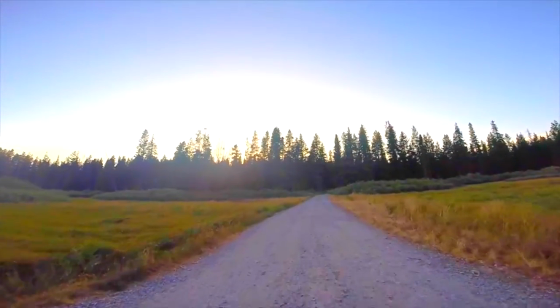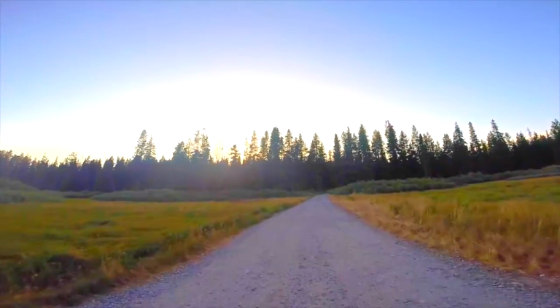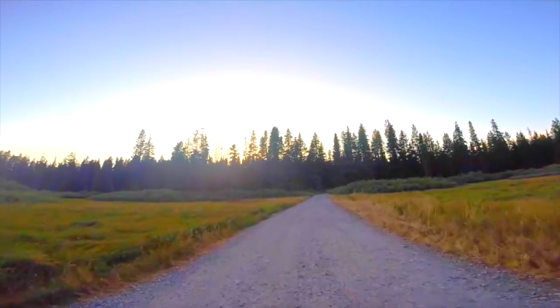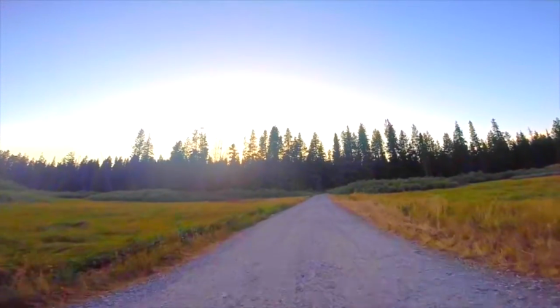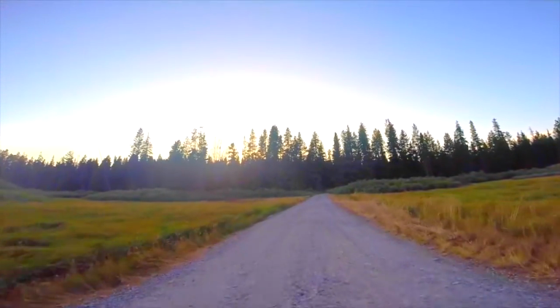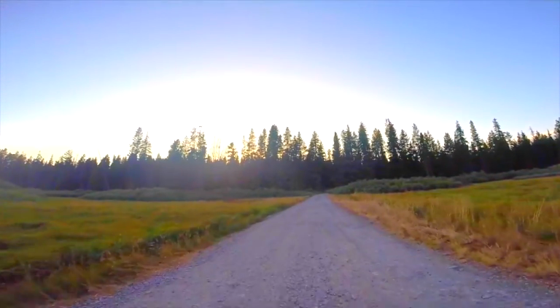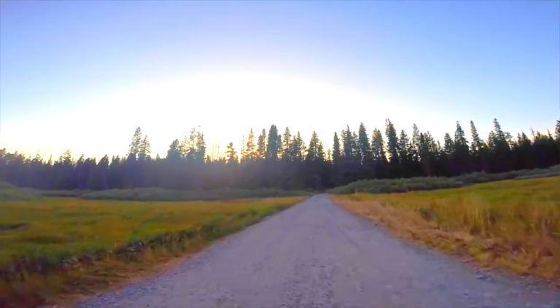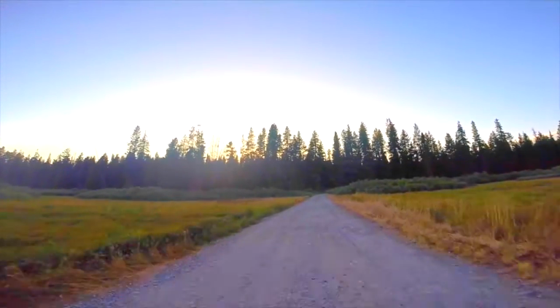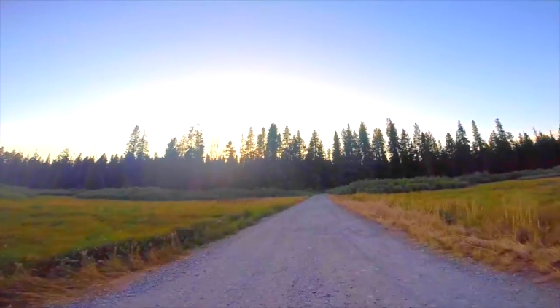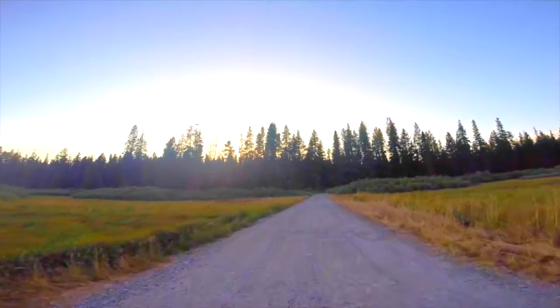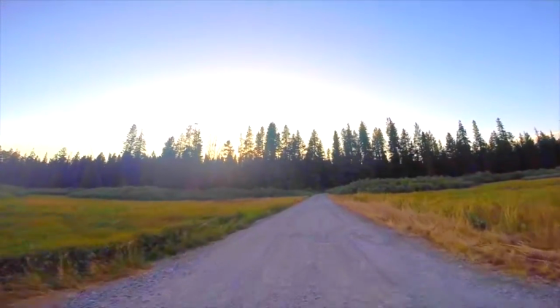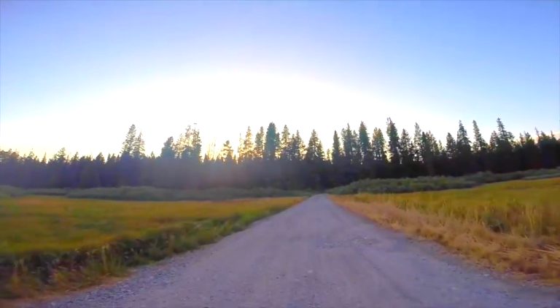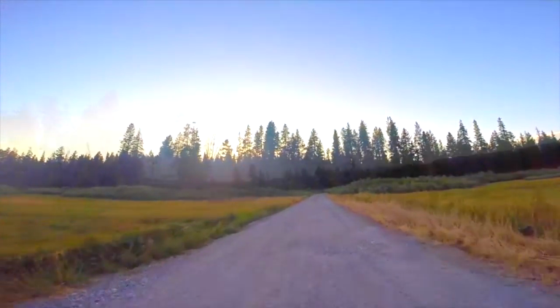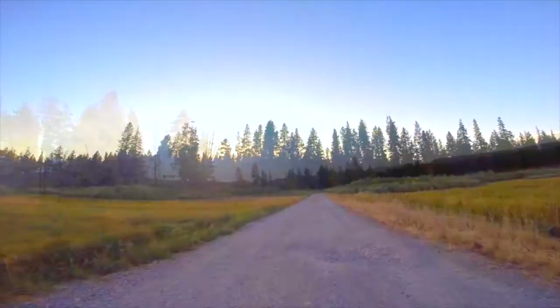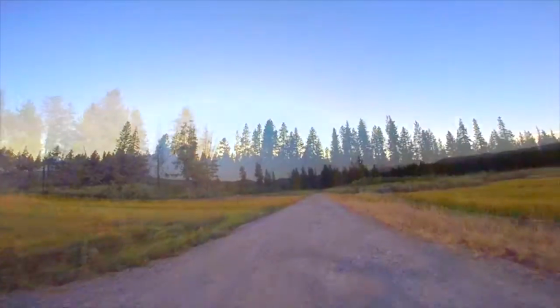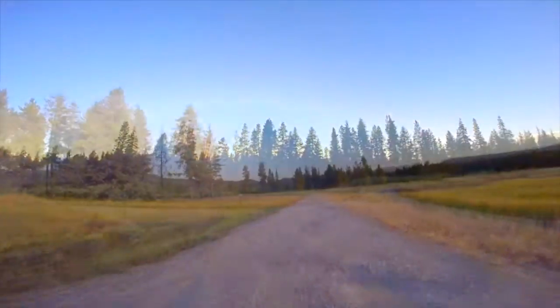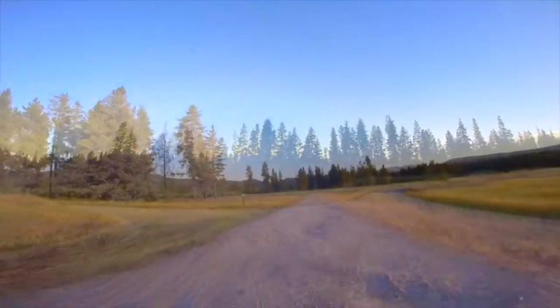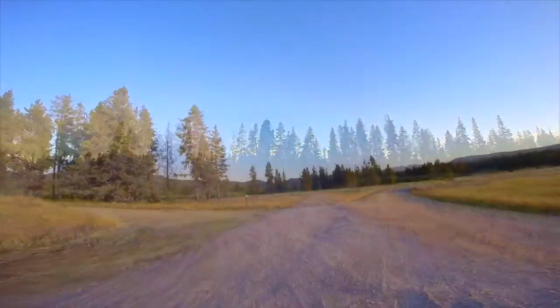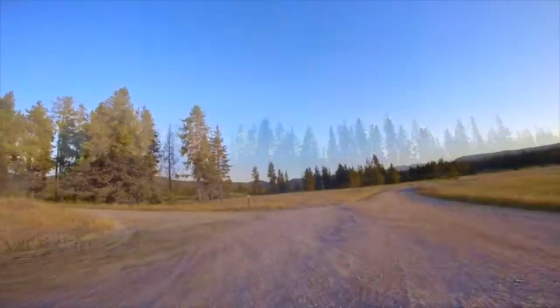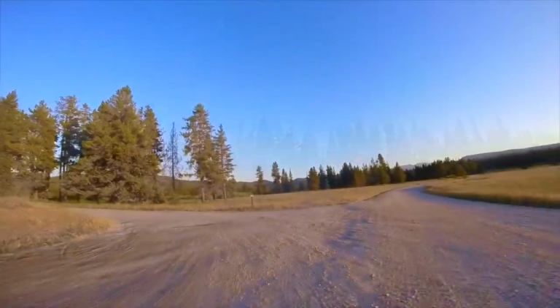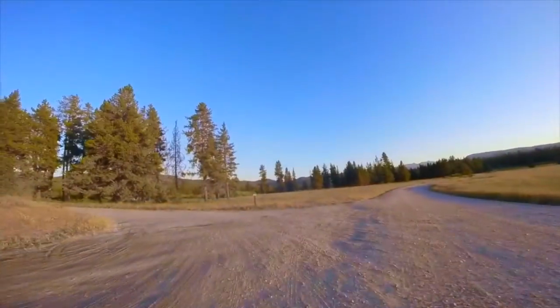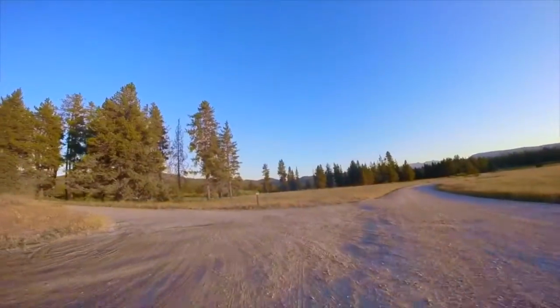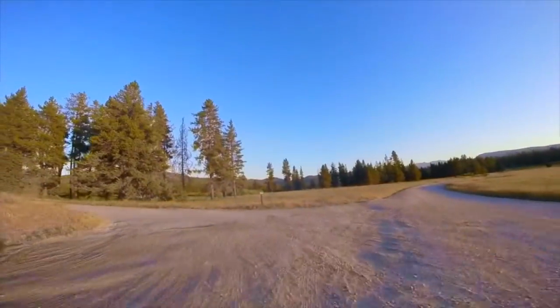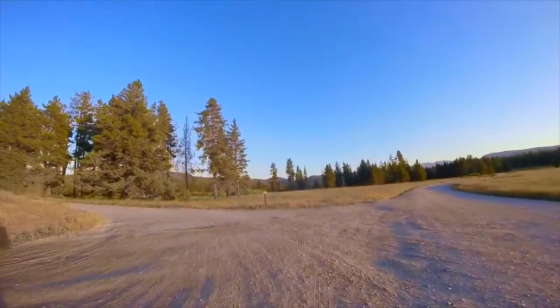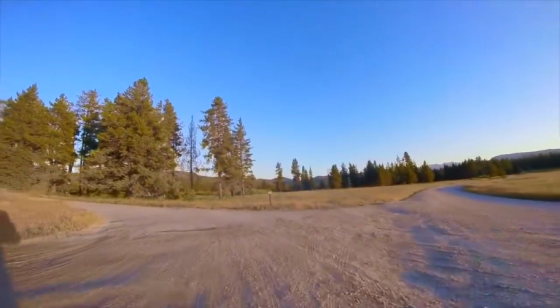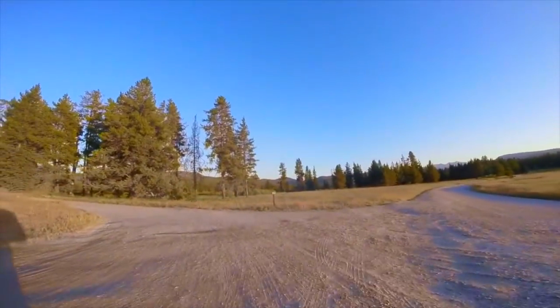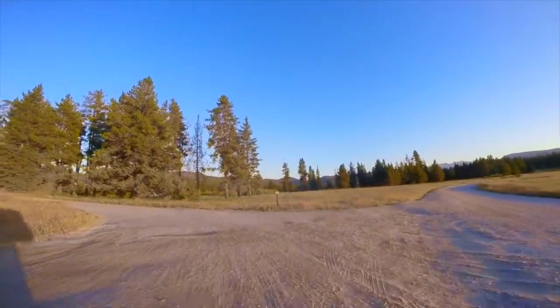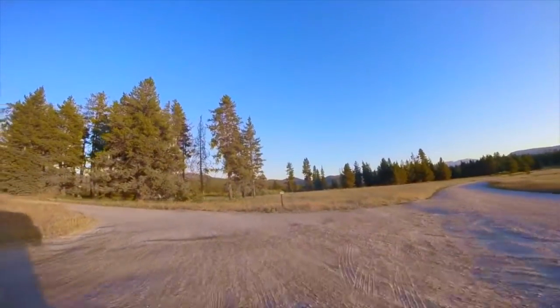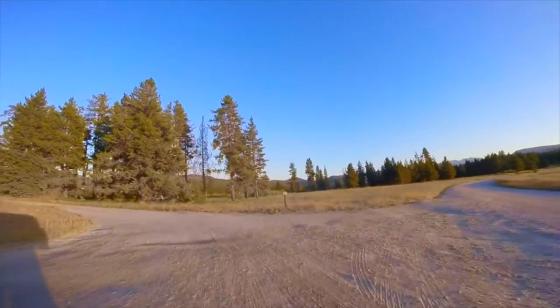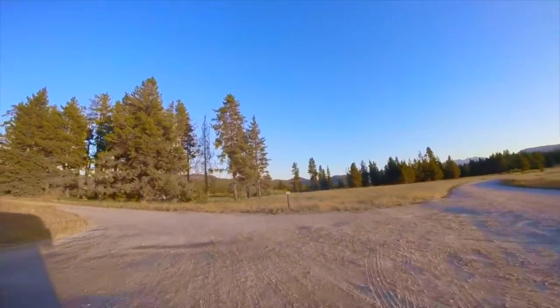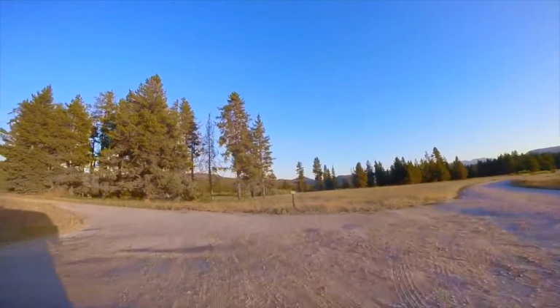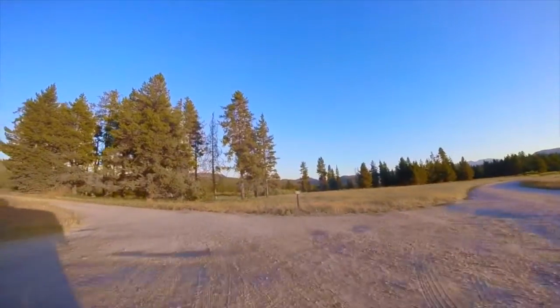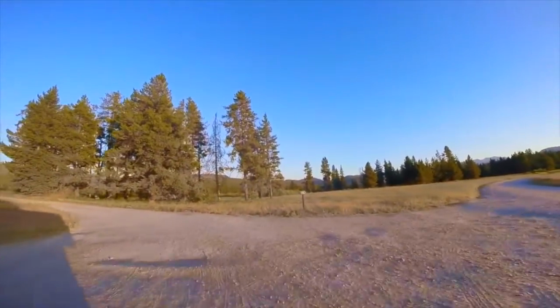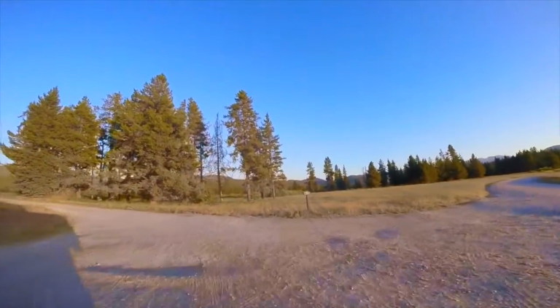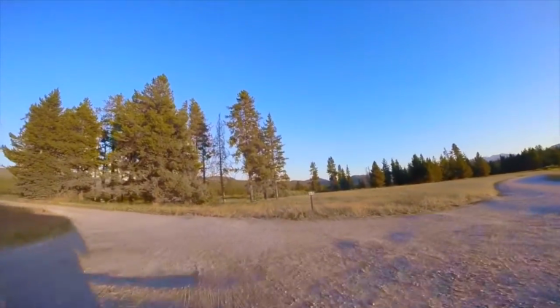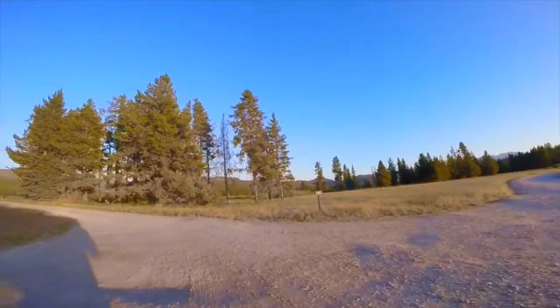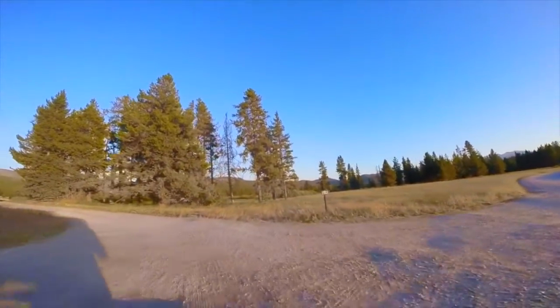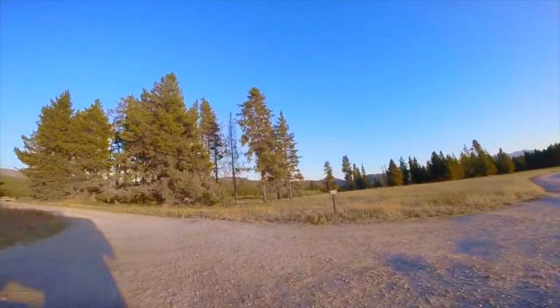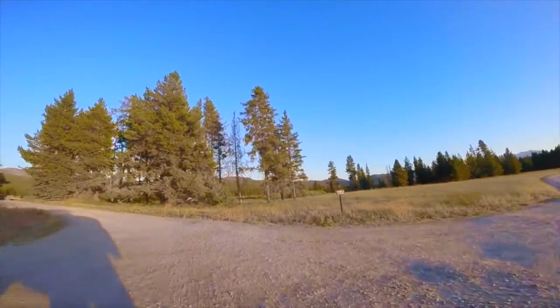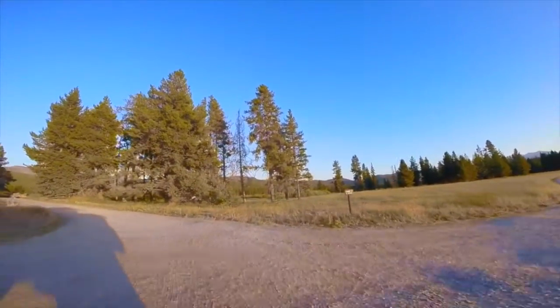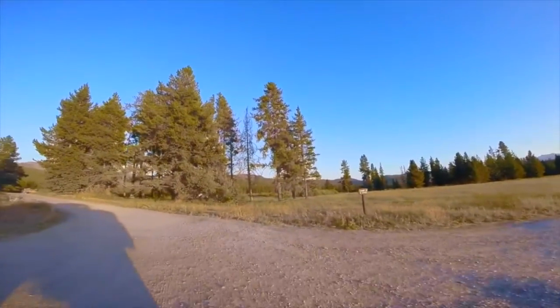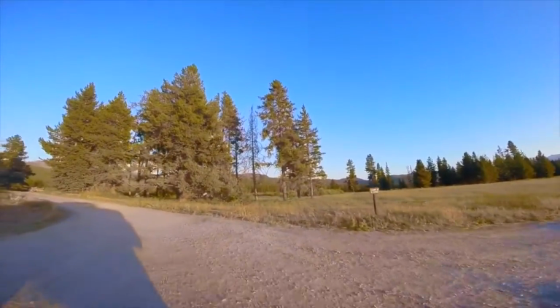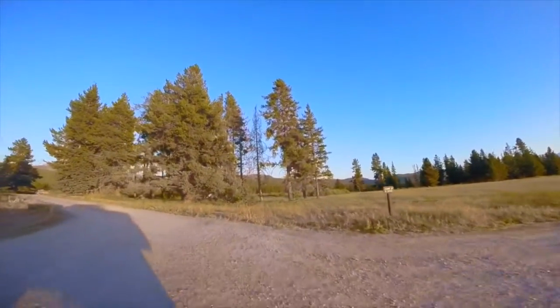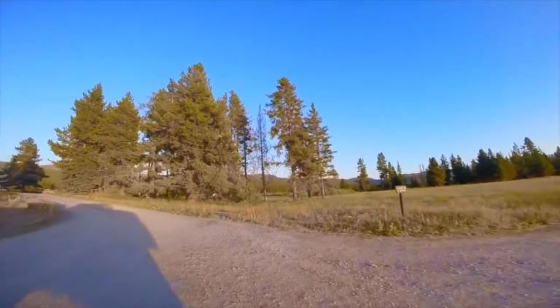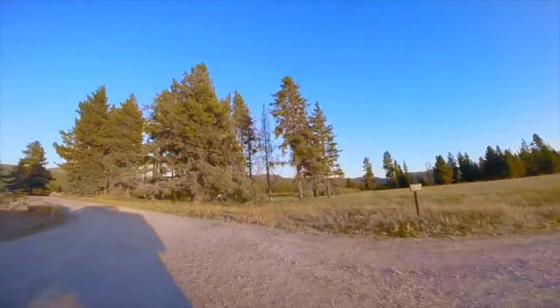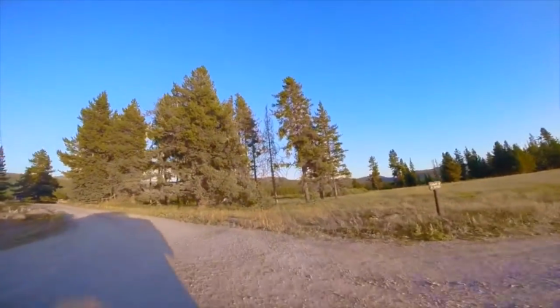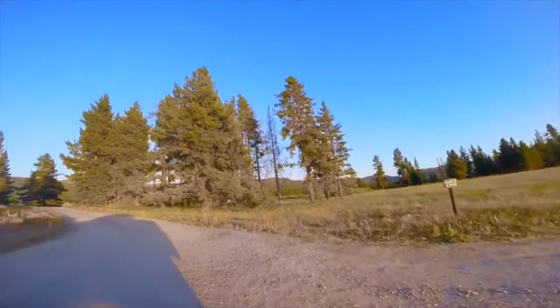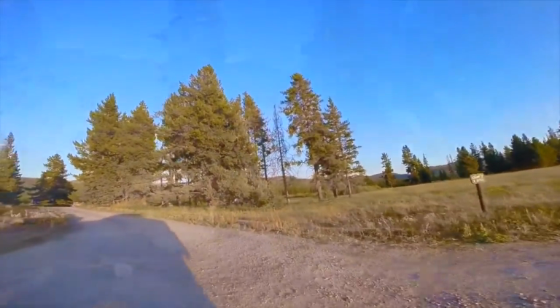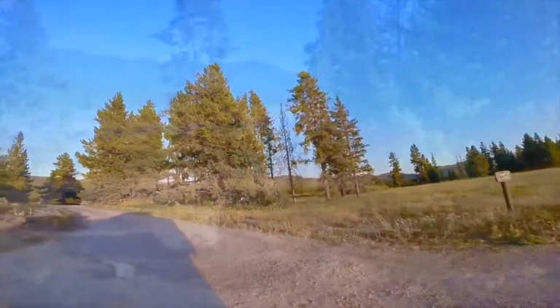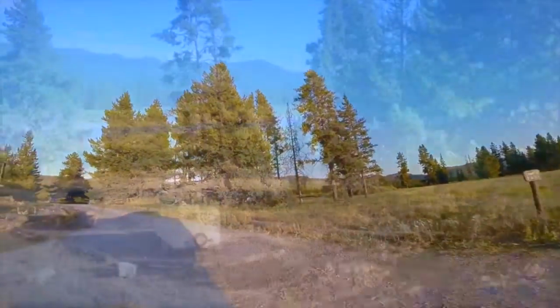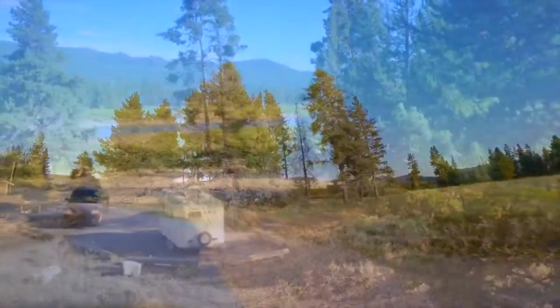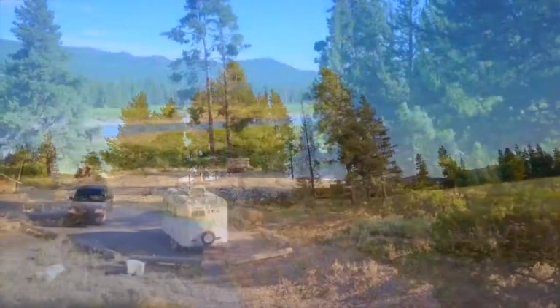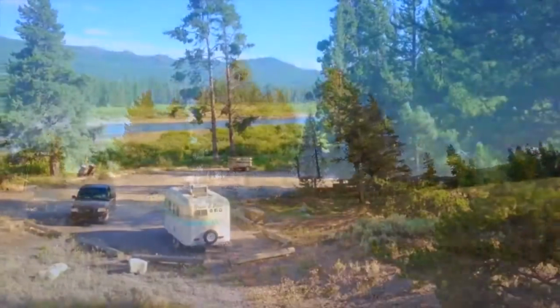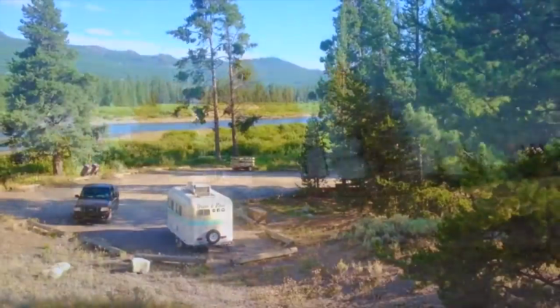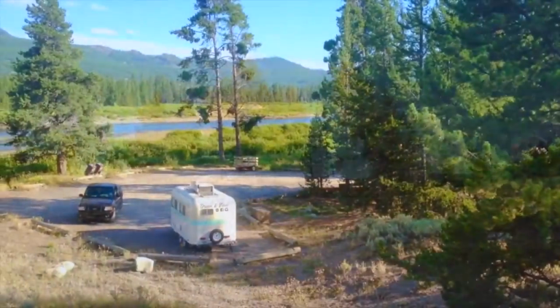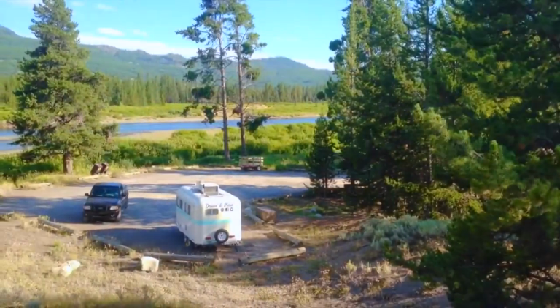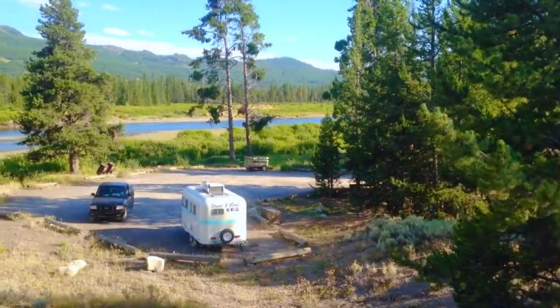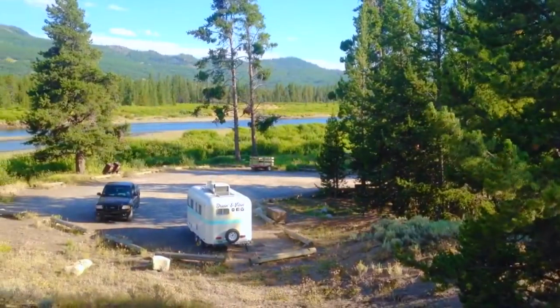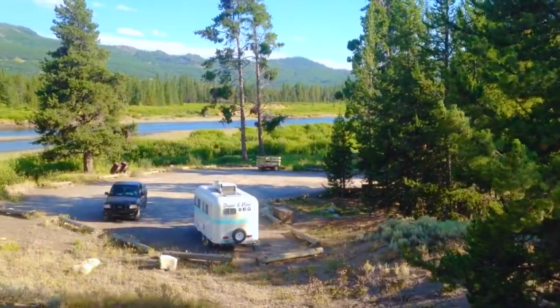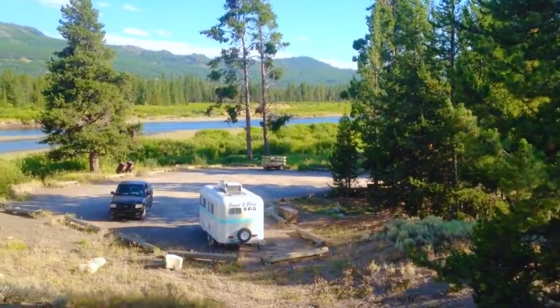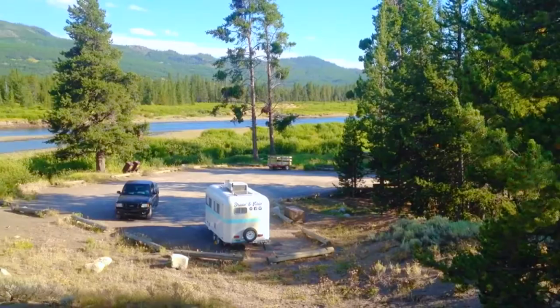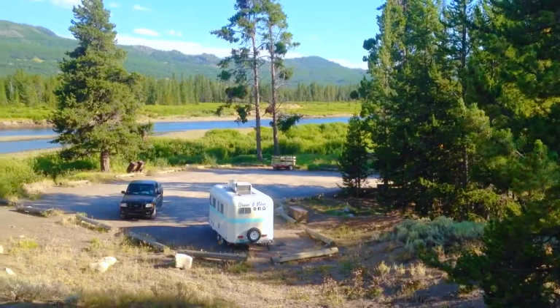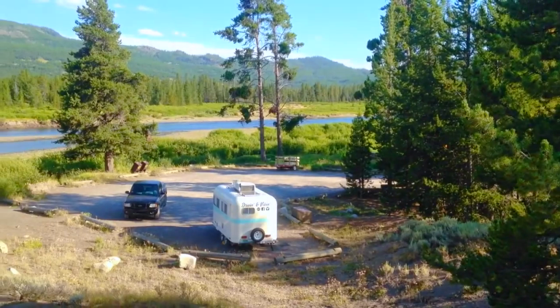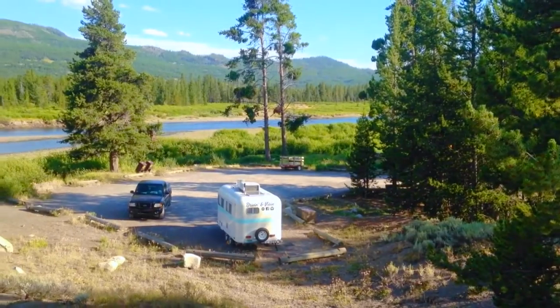We drove to Yellowstone National Park and set up camp on Snake River. It's located just a few miles away from the park's southern entrance.